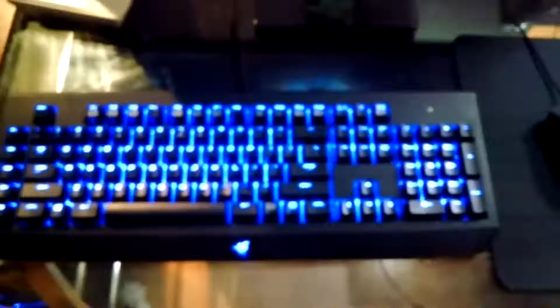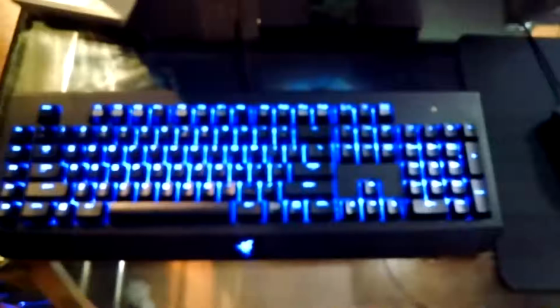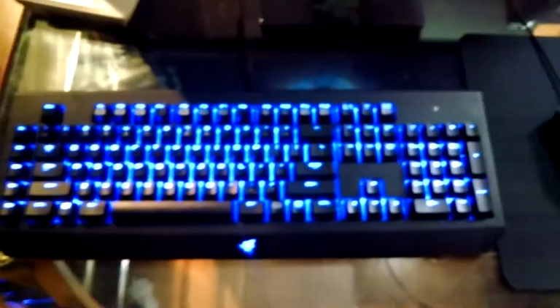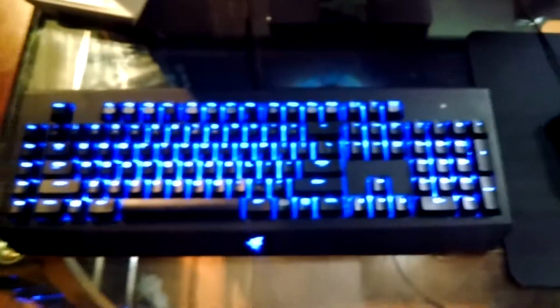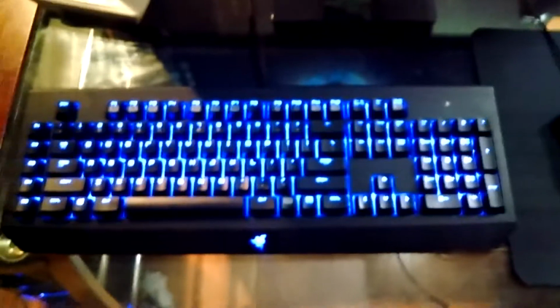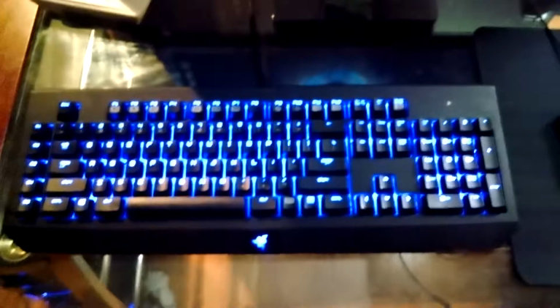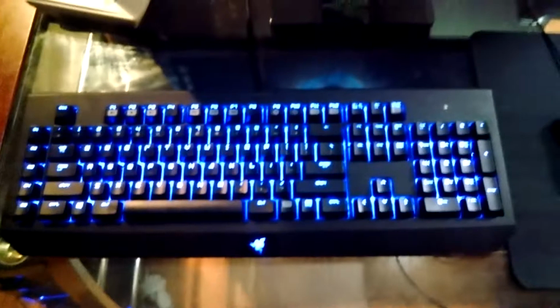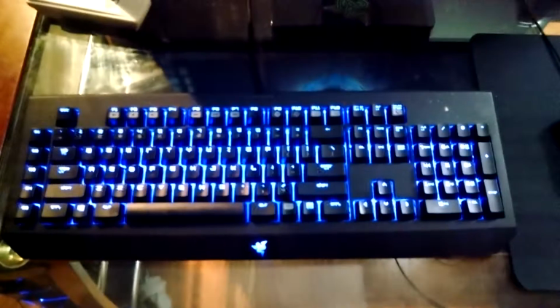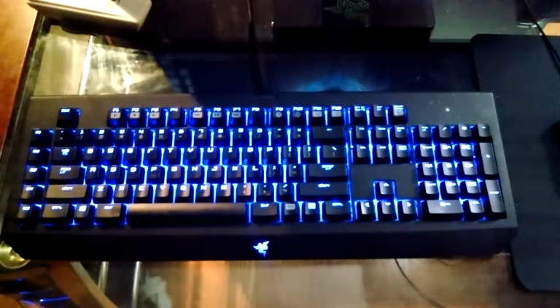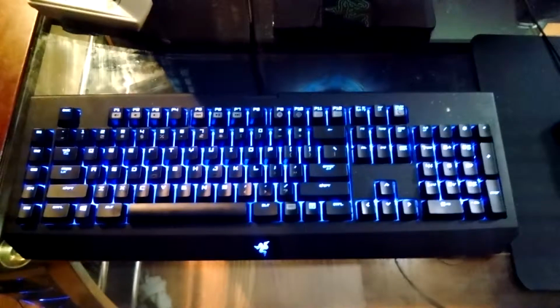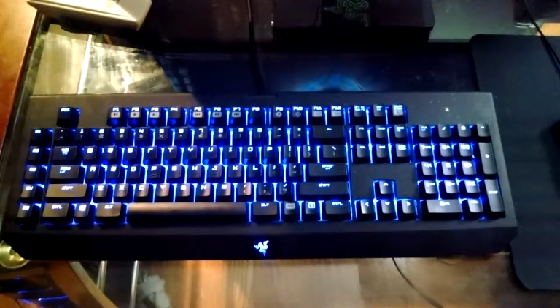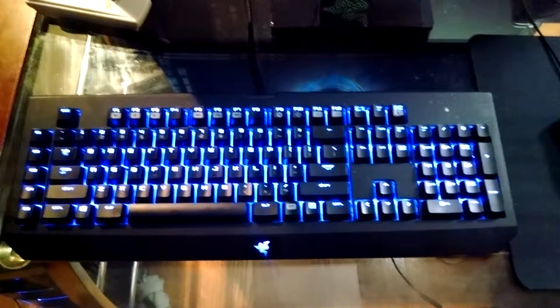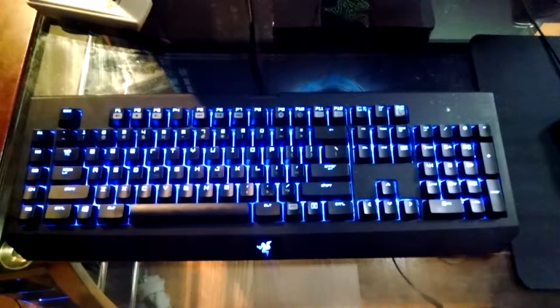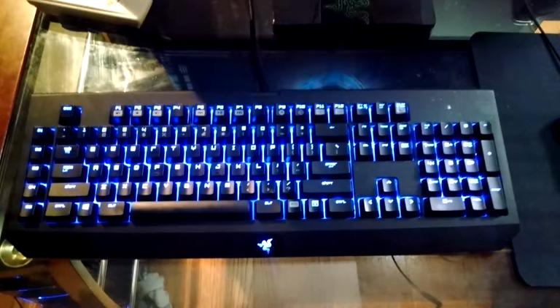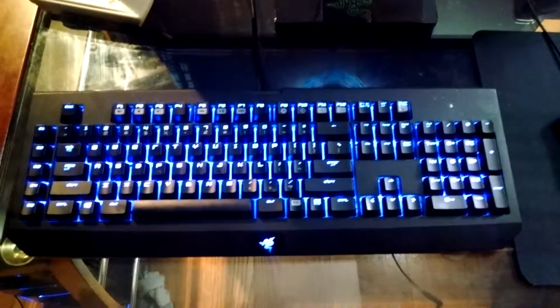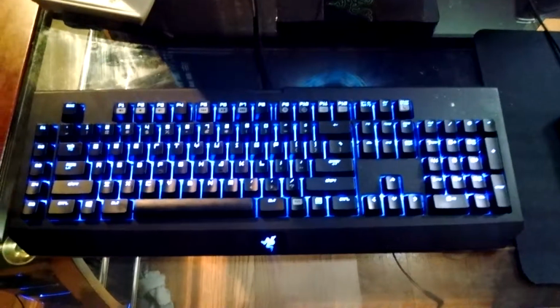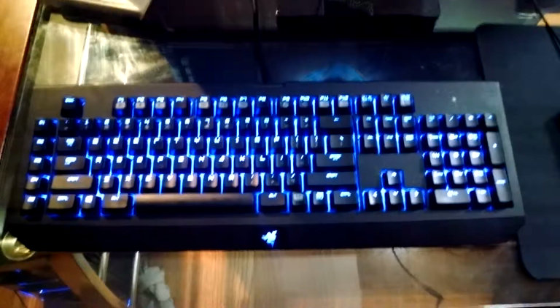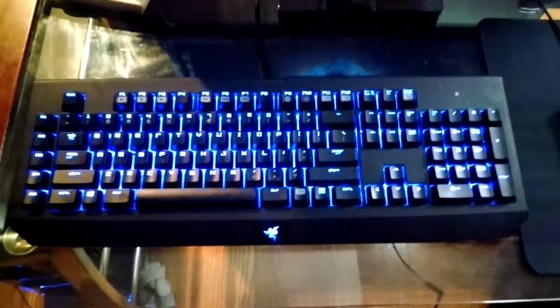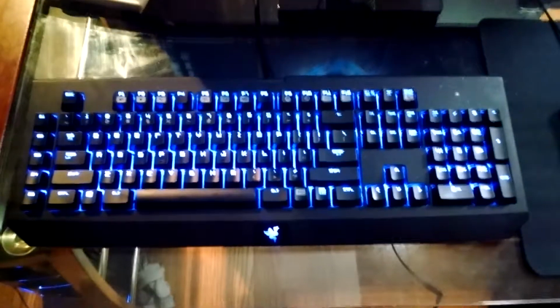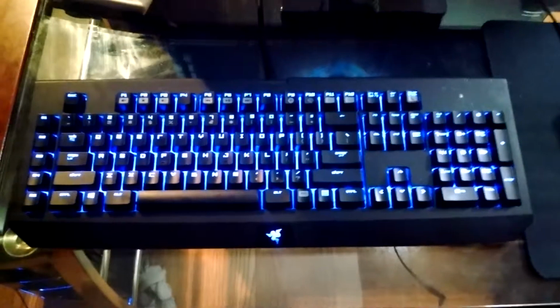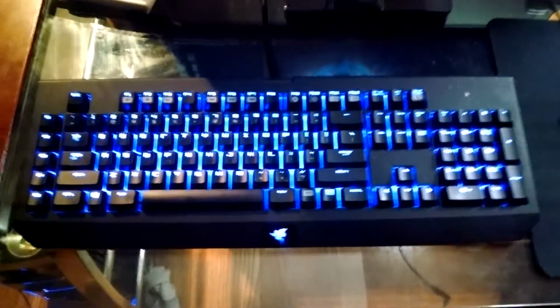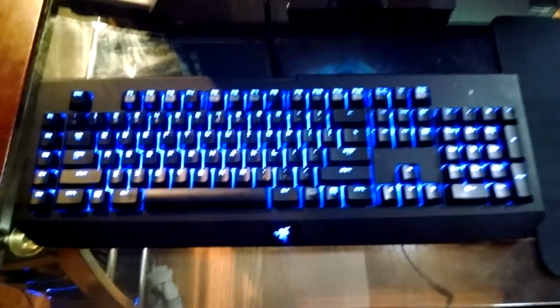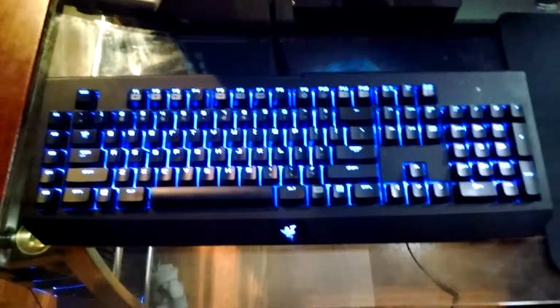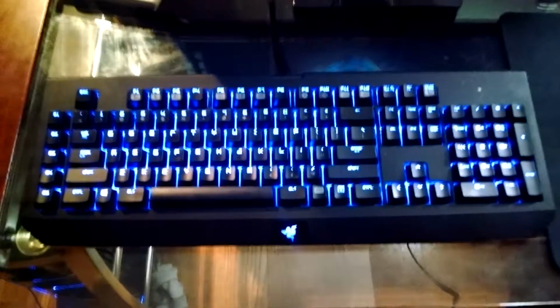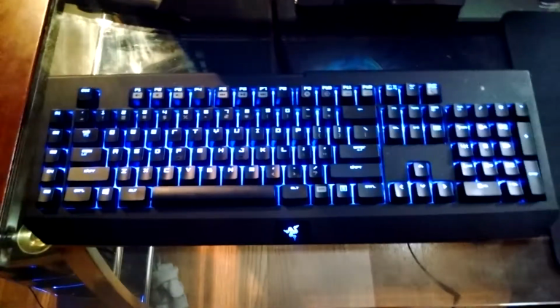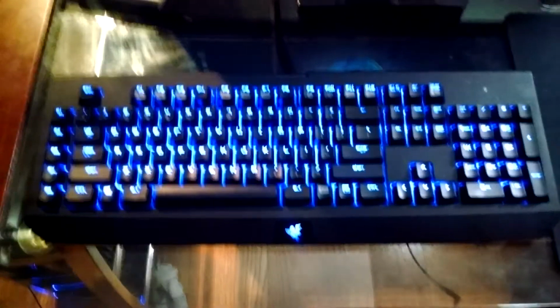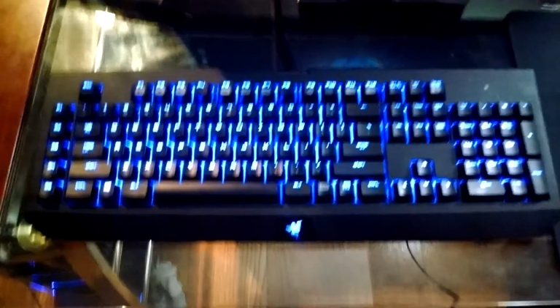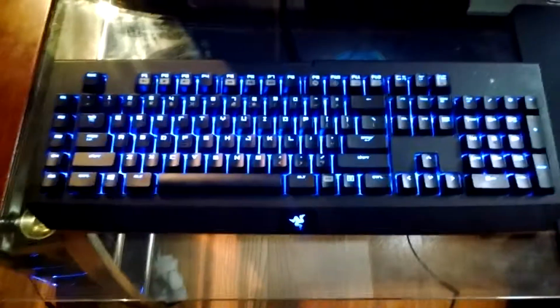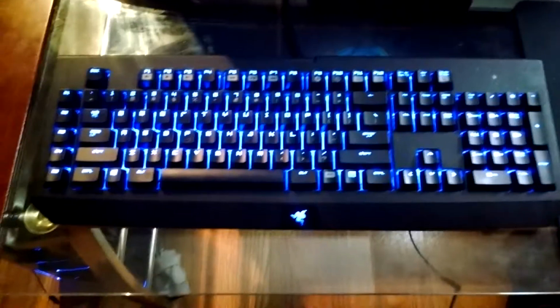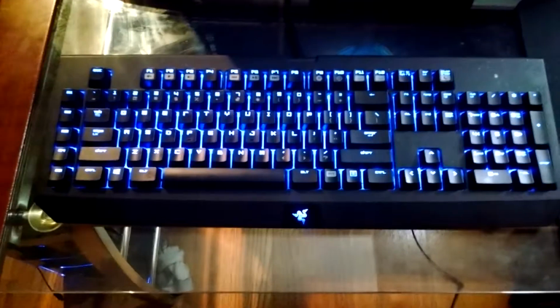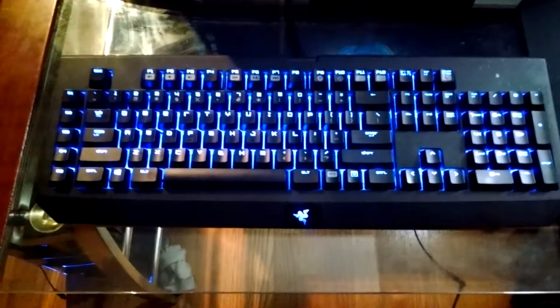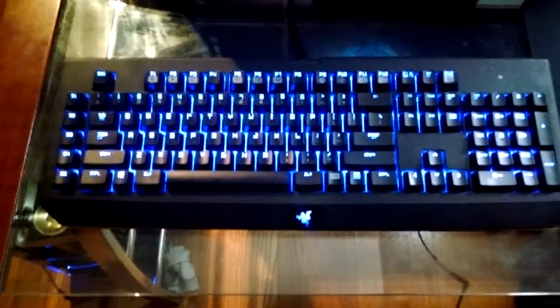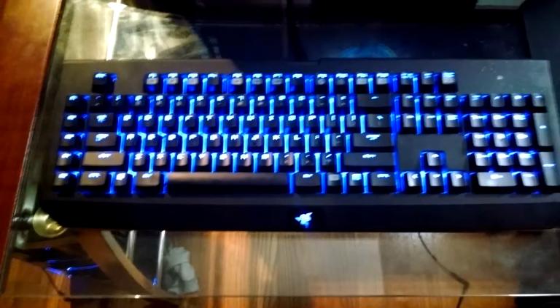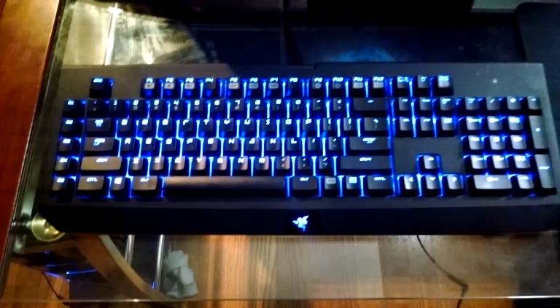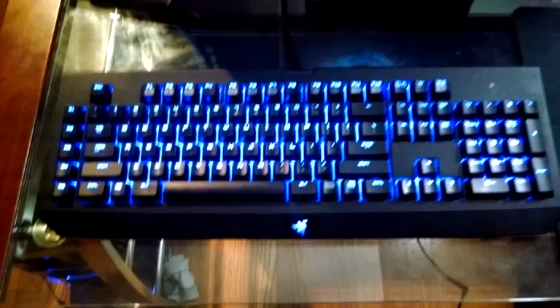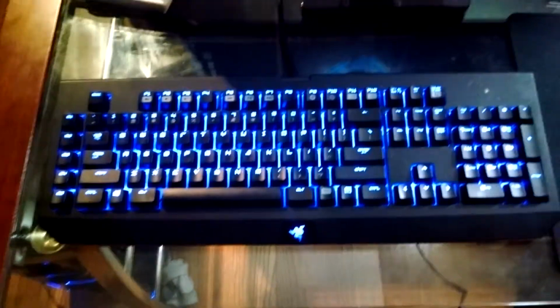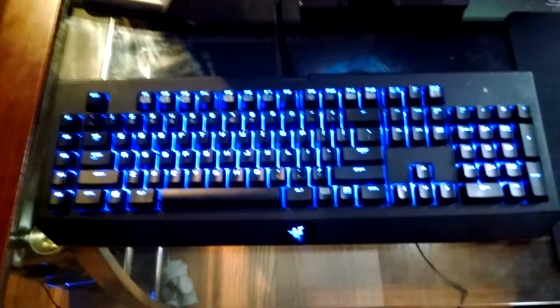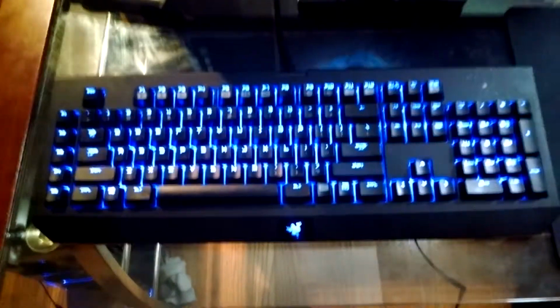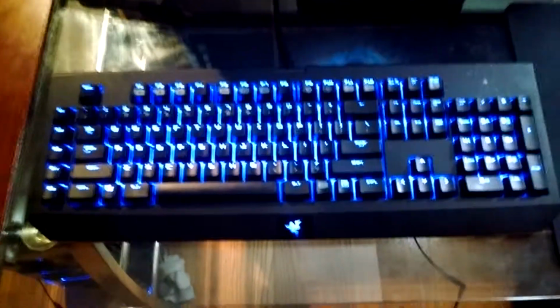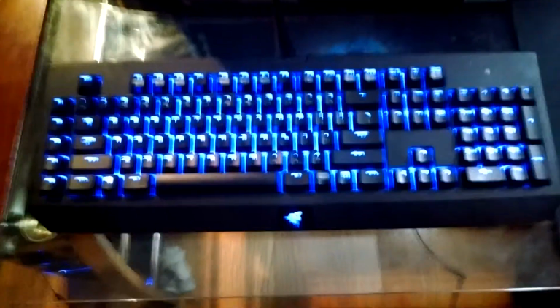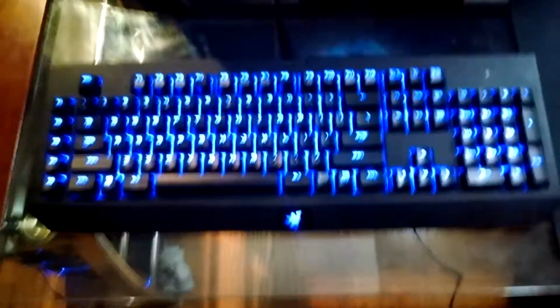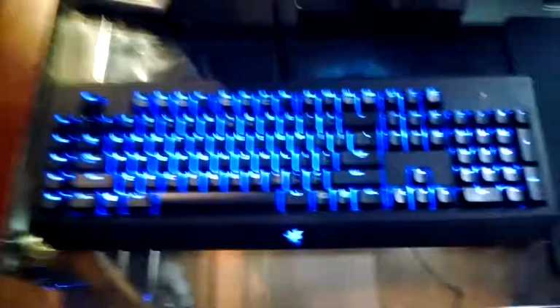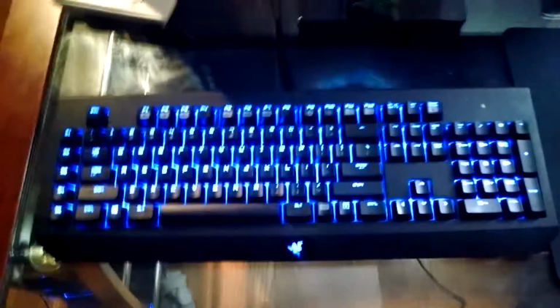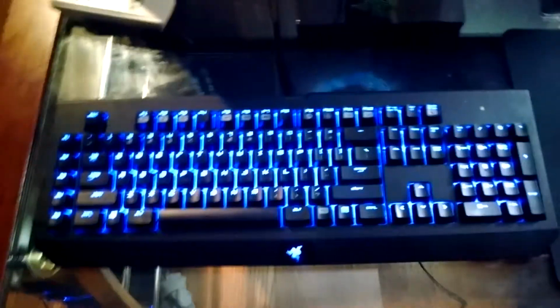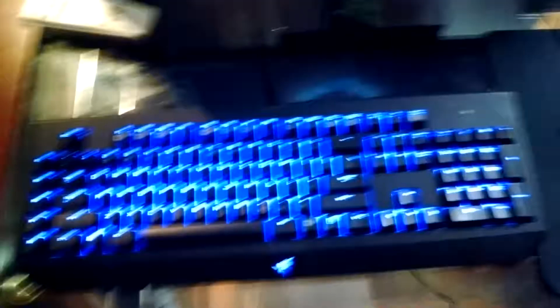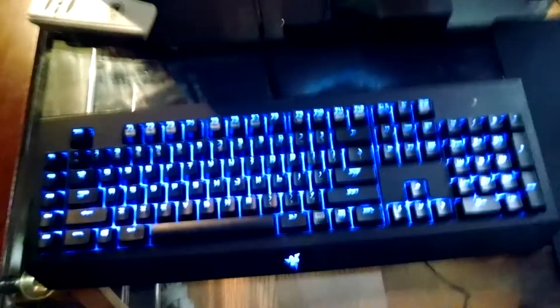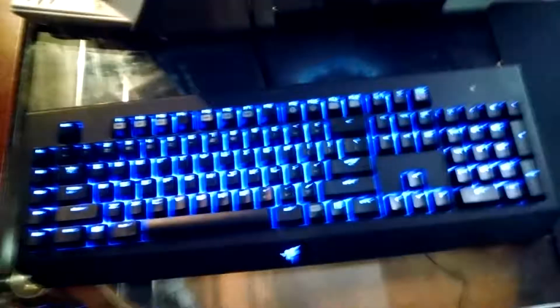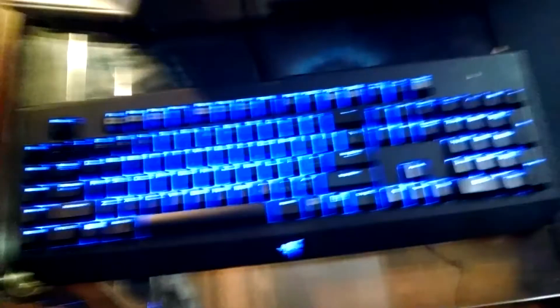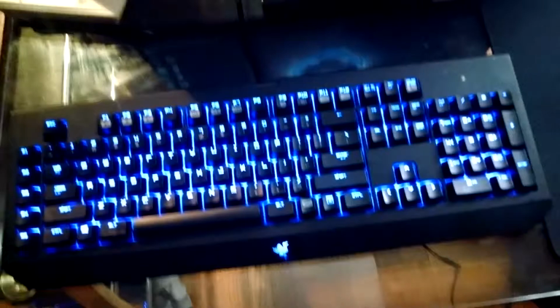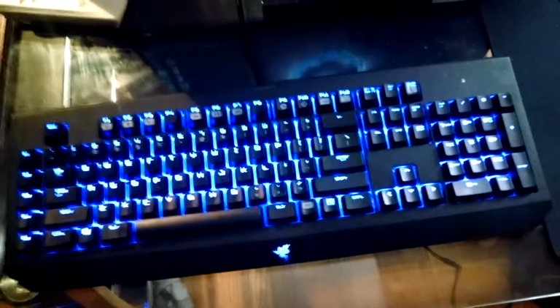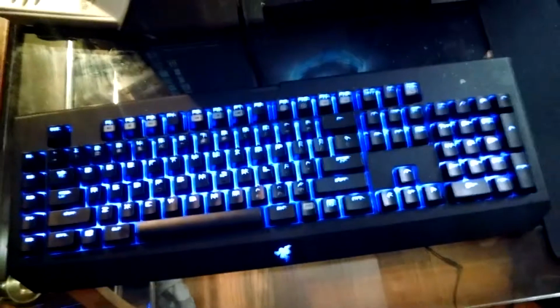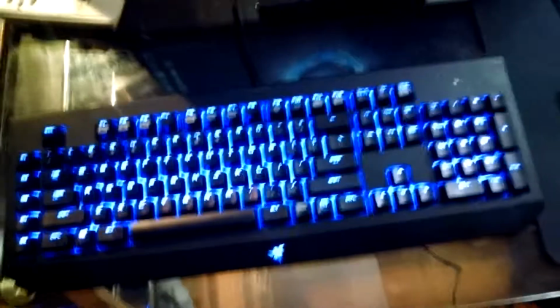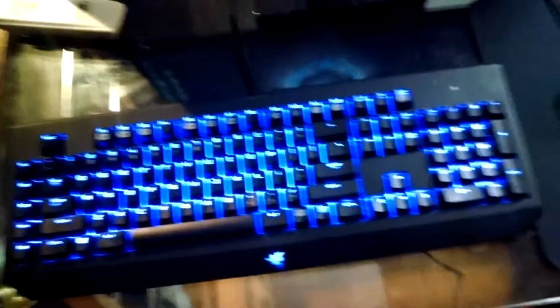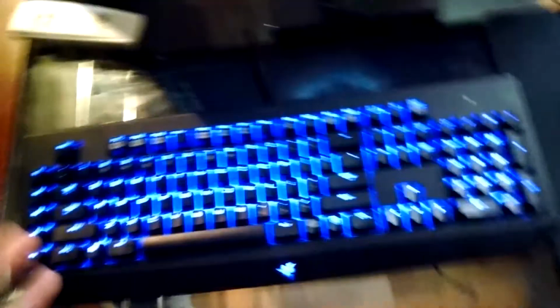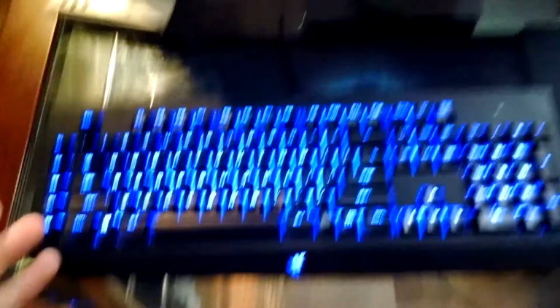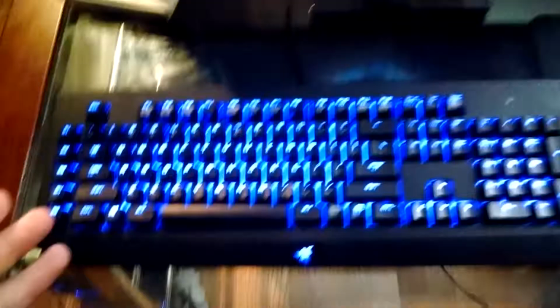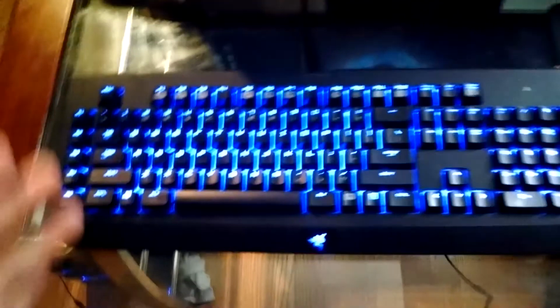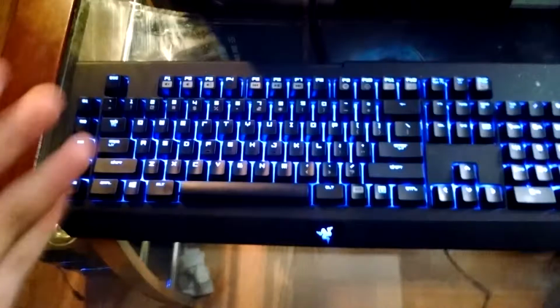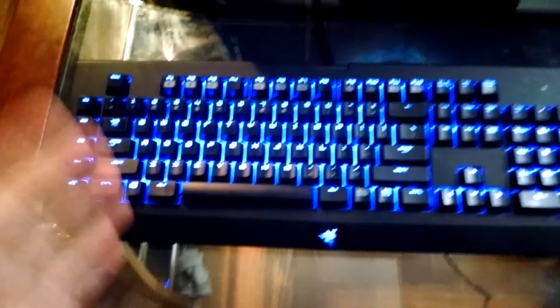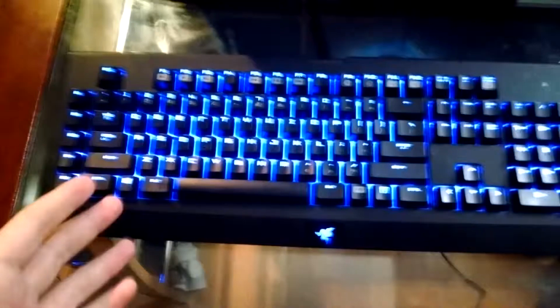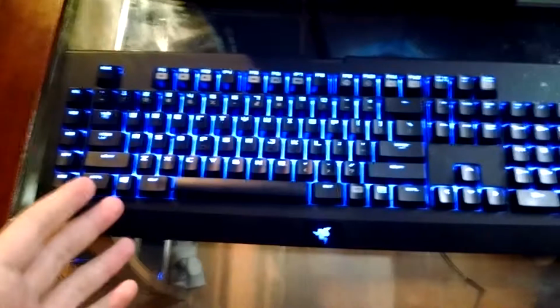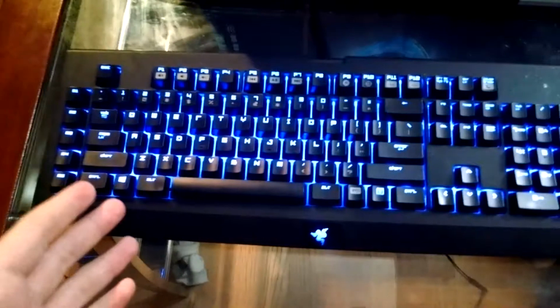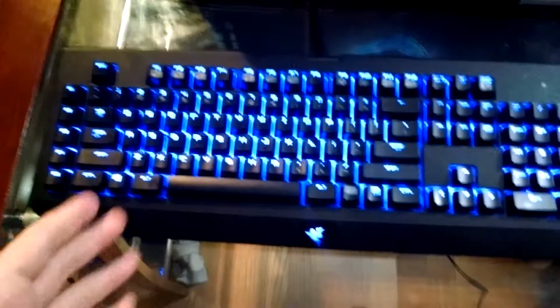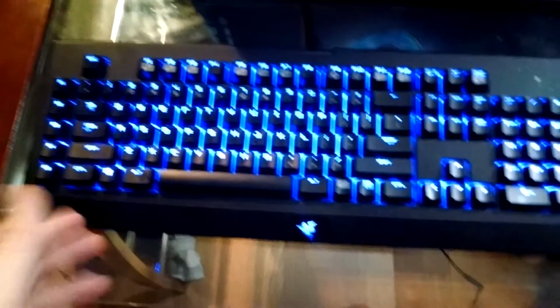Hello YouTube, HipsterKitty here, and today I'm going to be doing a review on my Razer Black Widow Chroma.